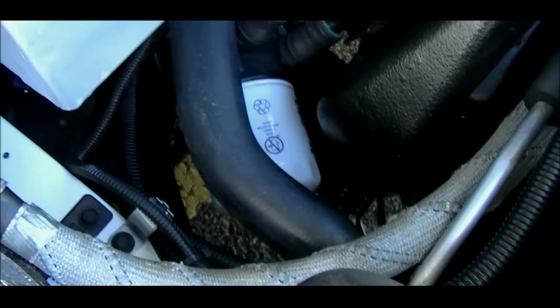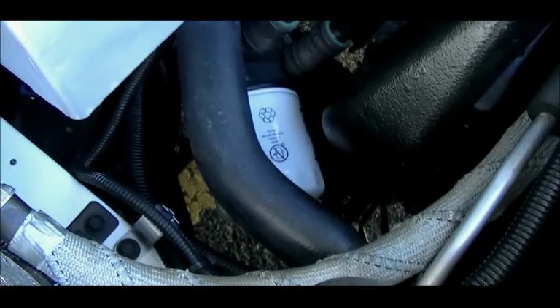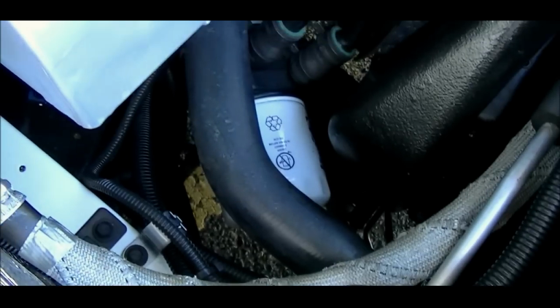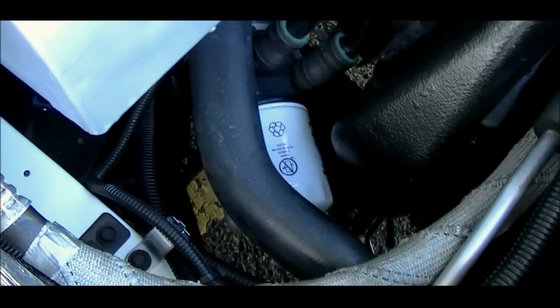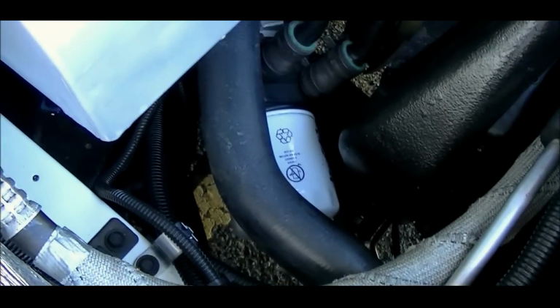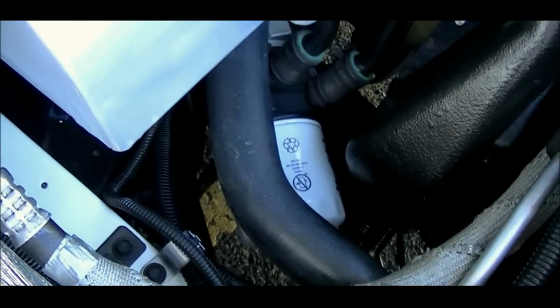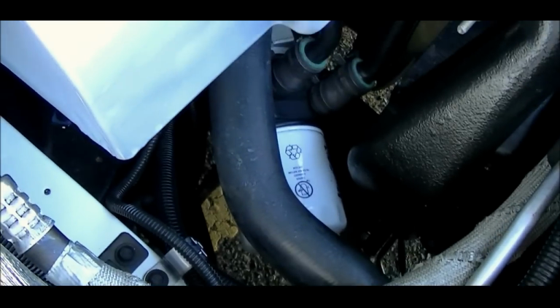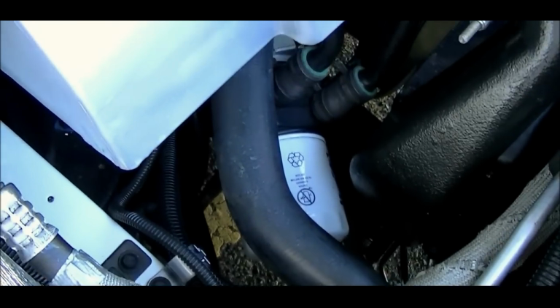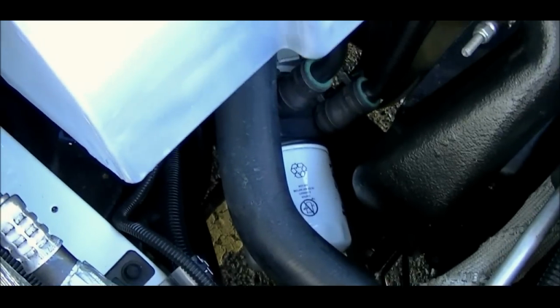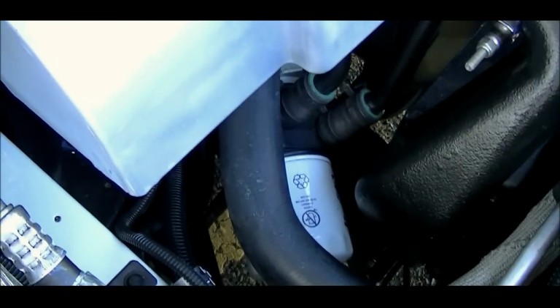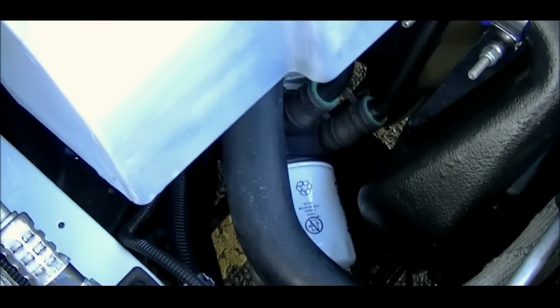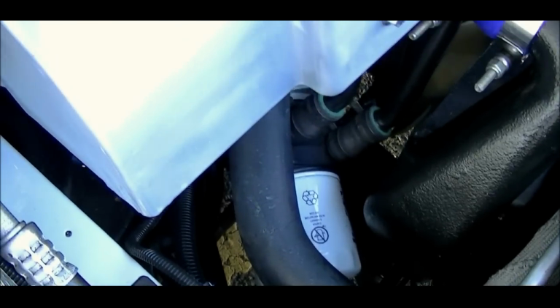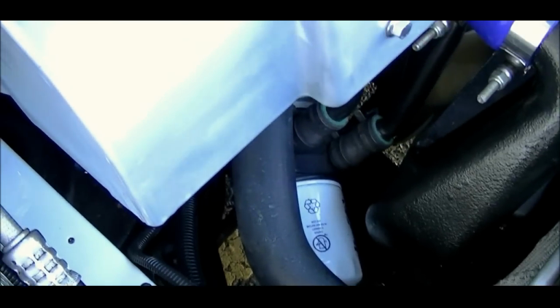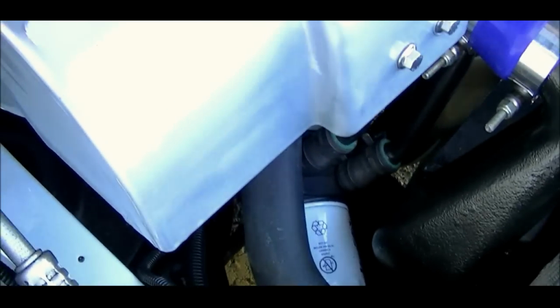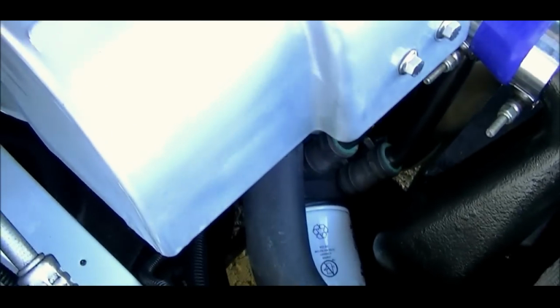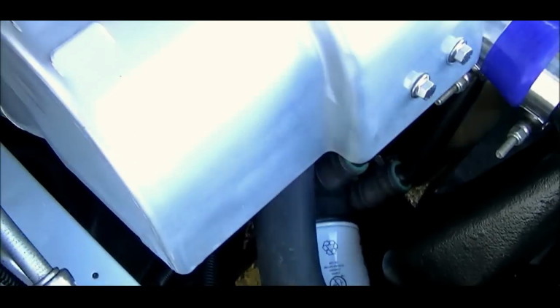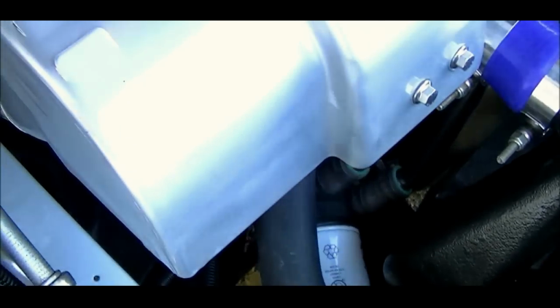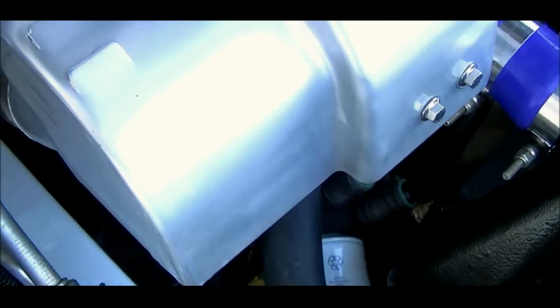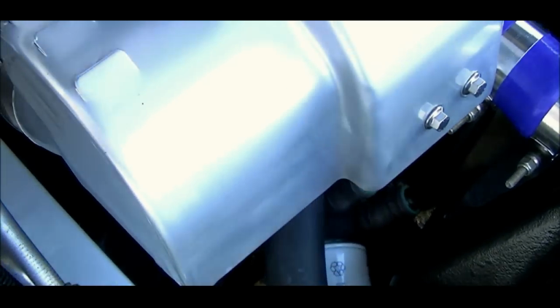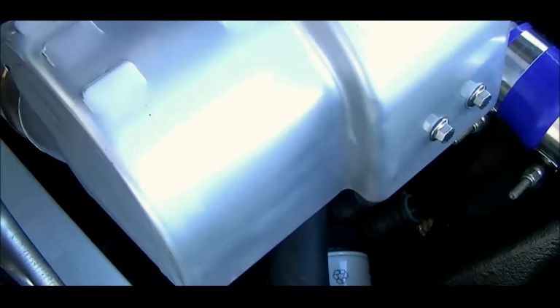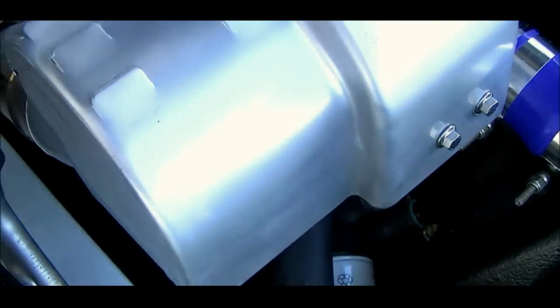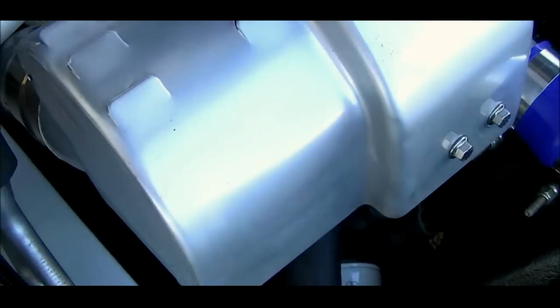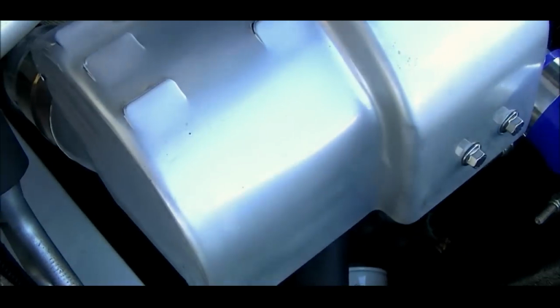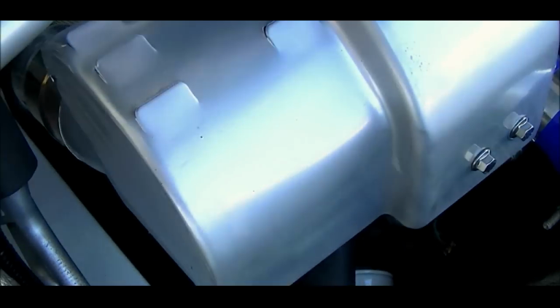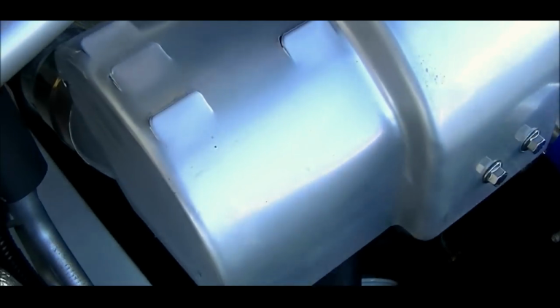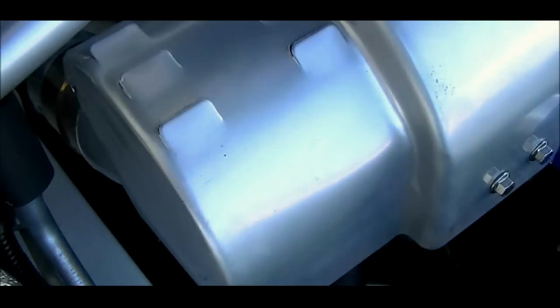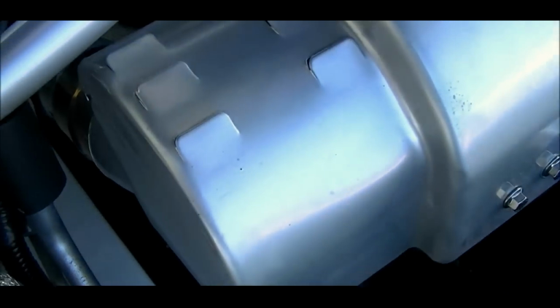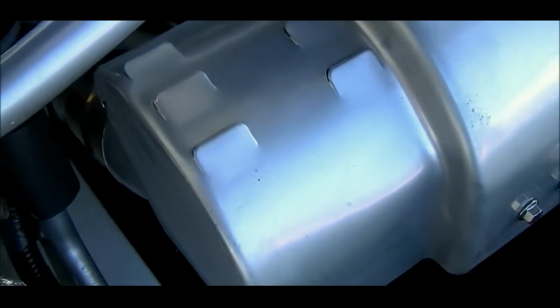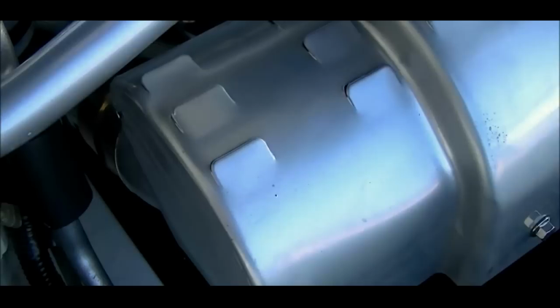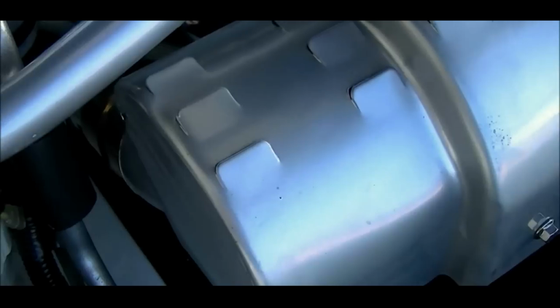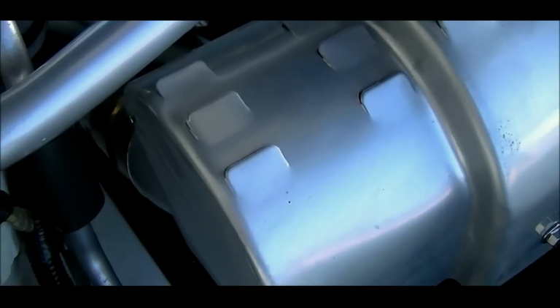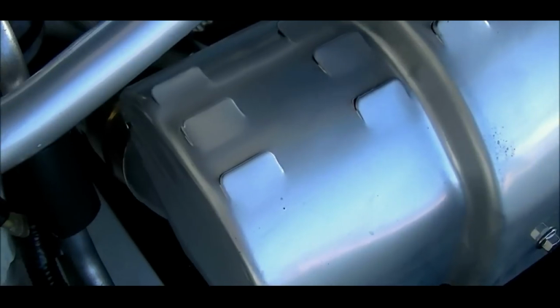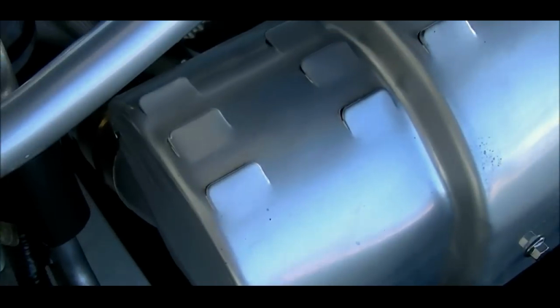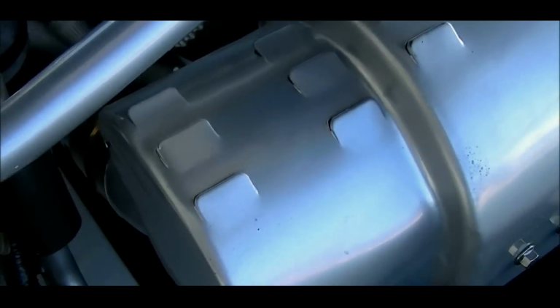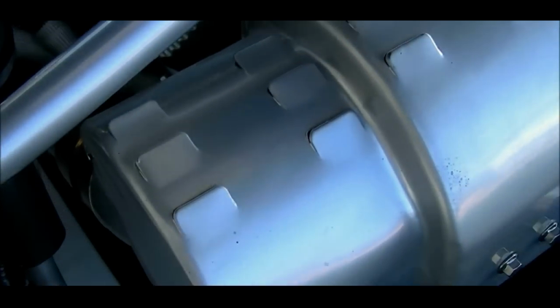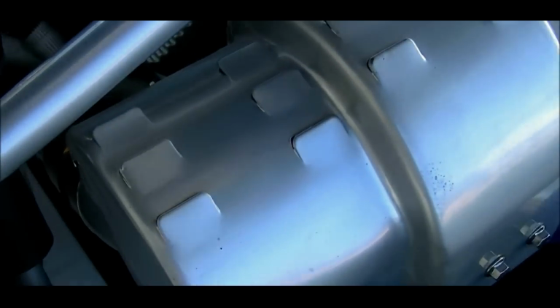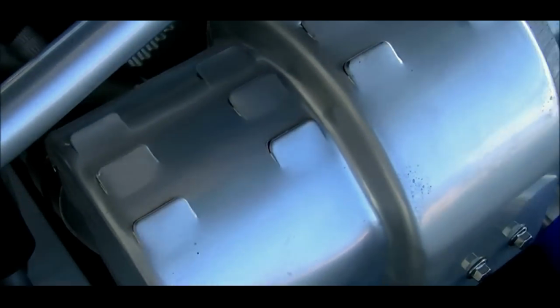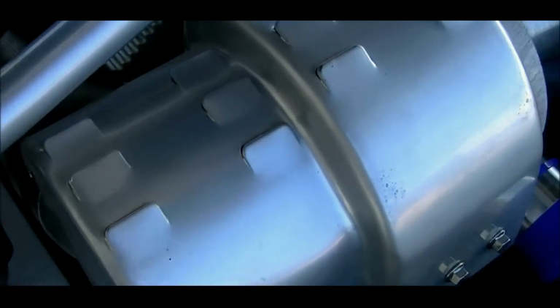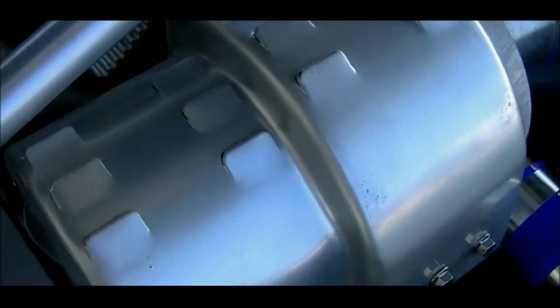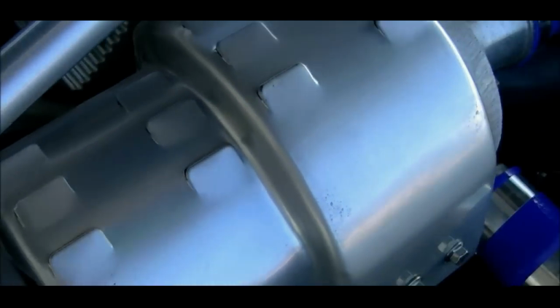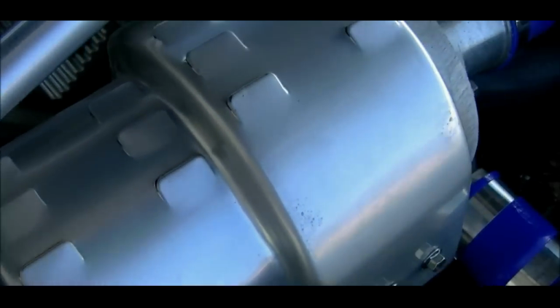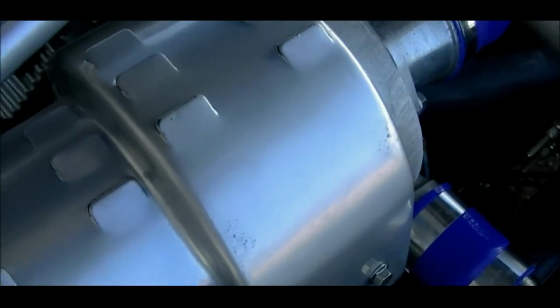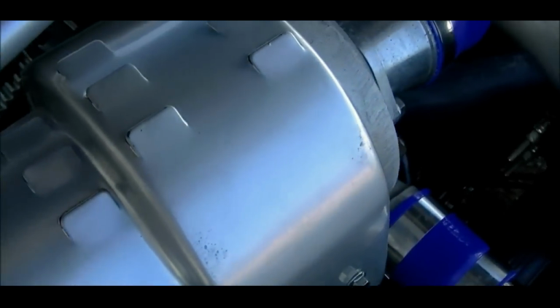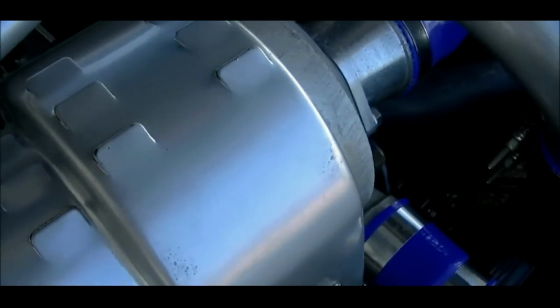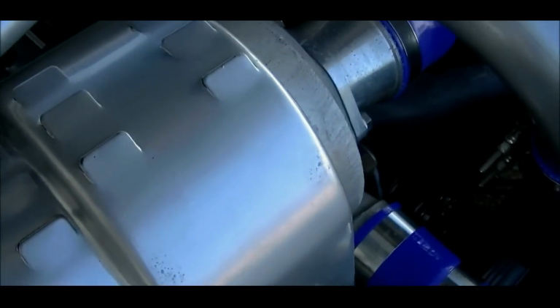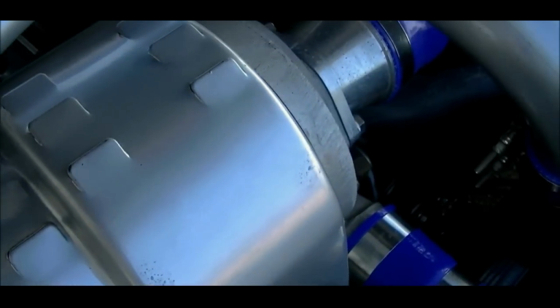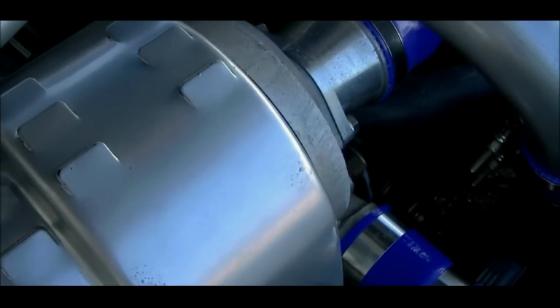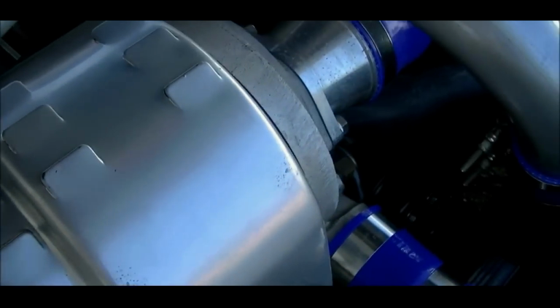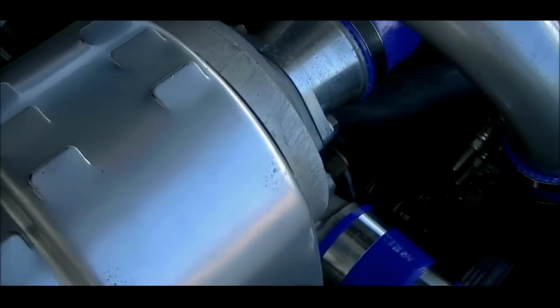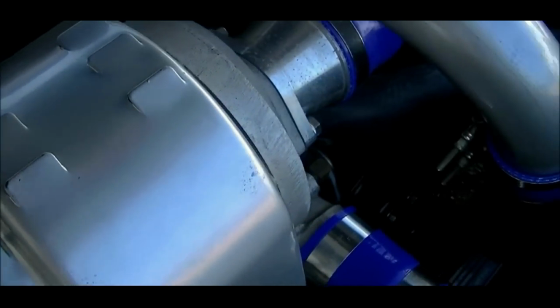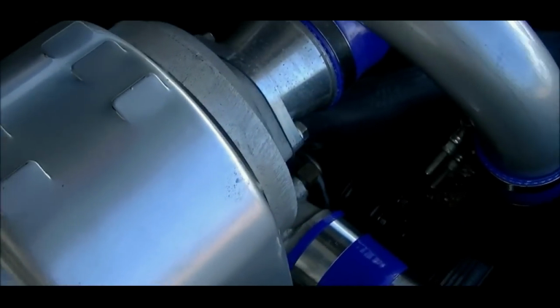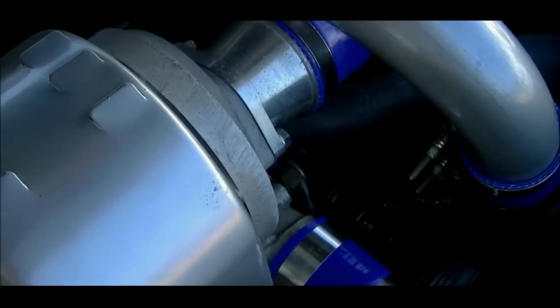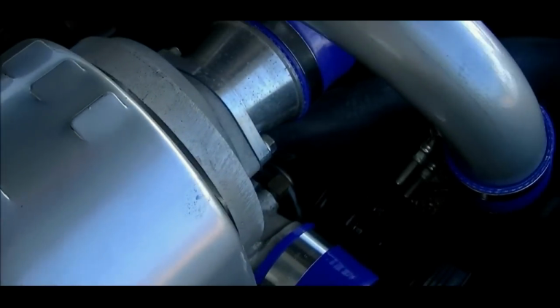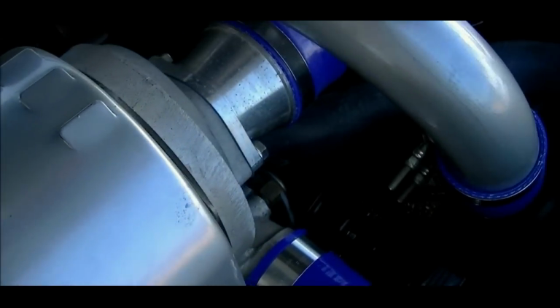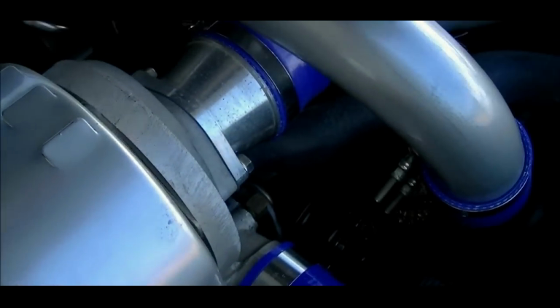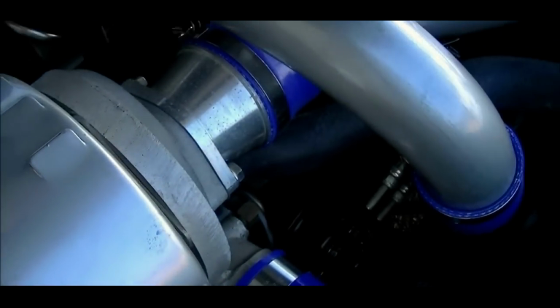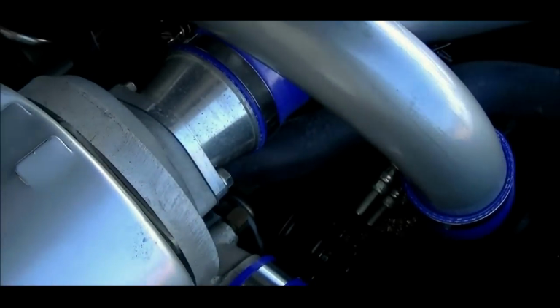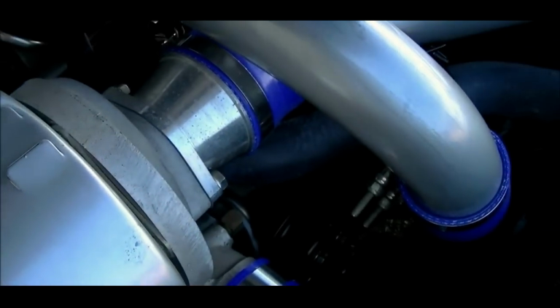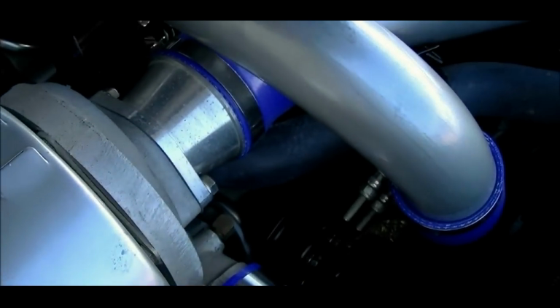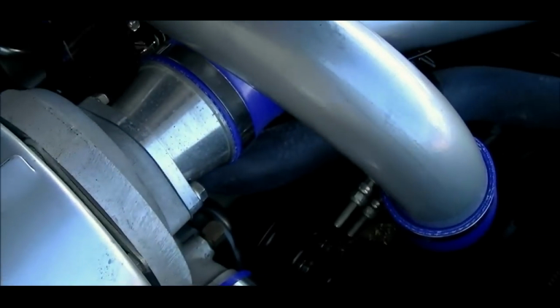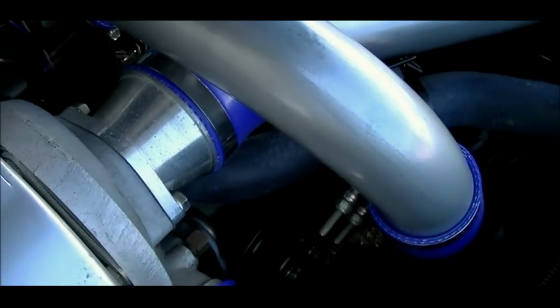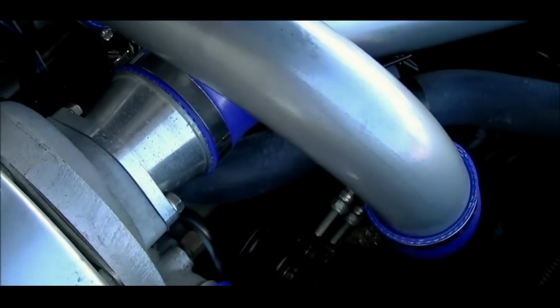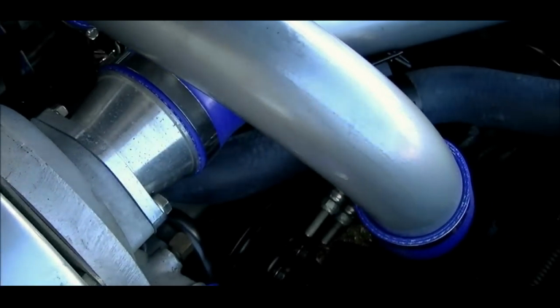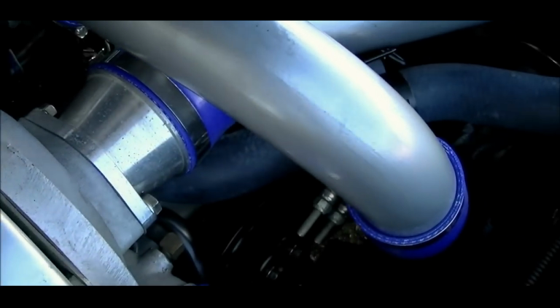Comp Cams roller cam and lifters, ARP hardware throughout the engine, and a high volume blueprinted oil pump.